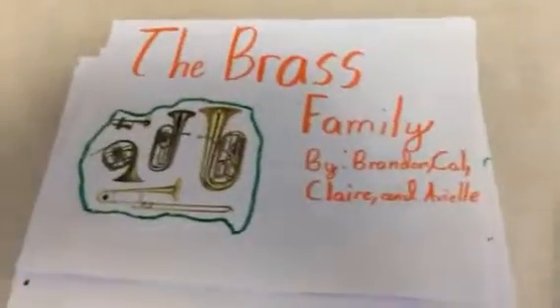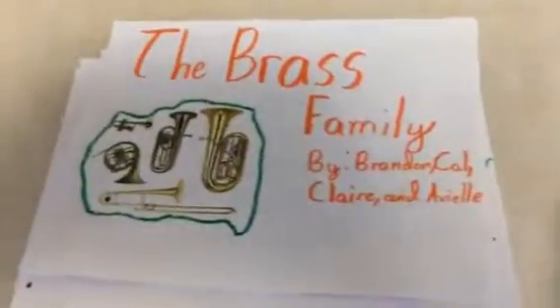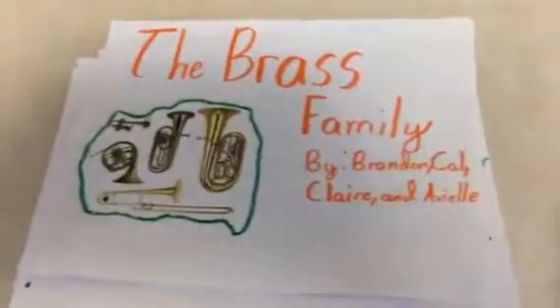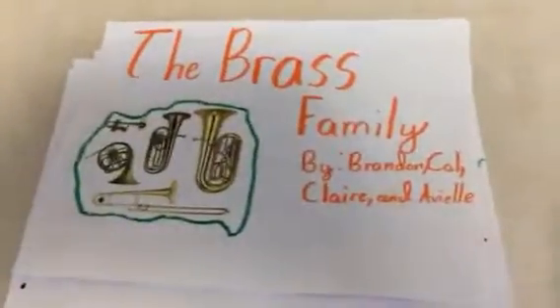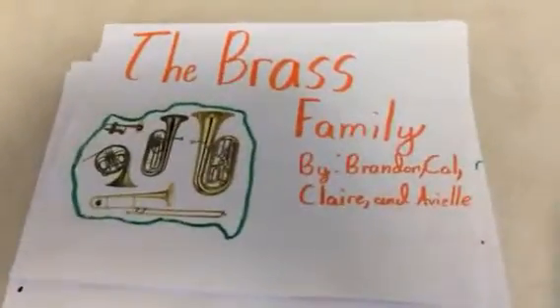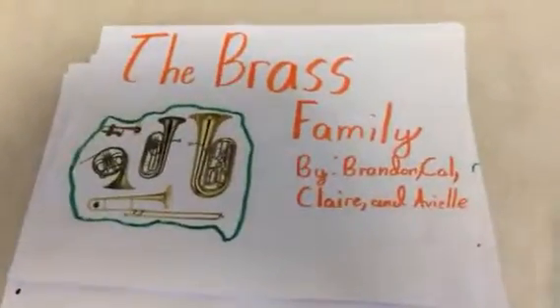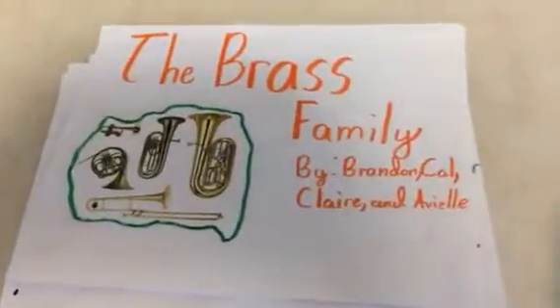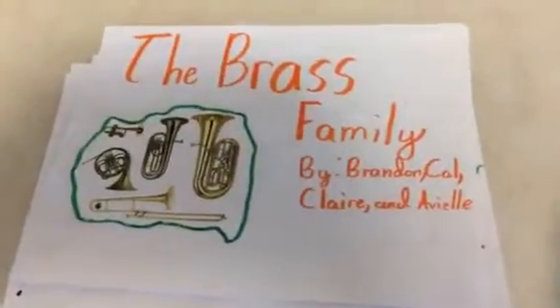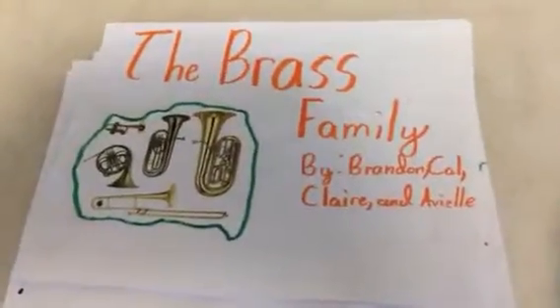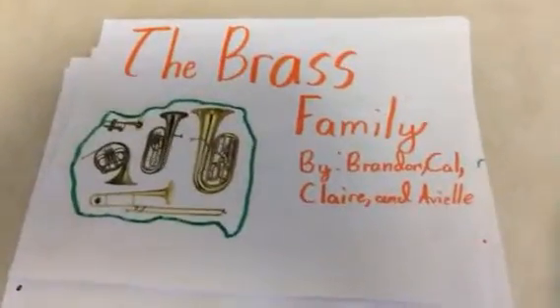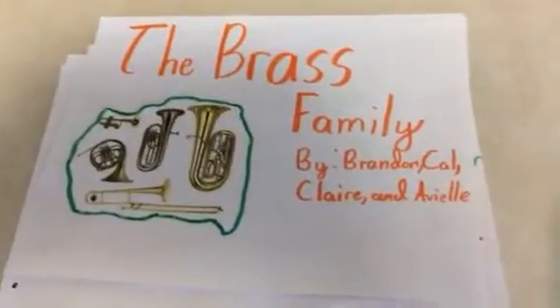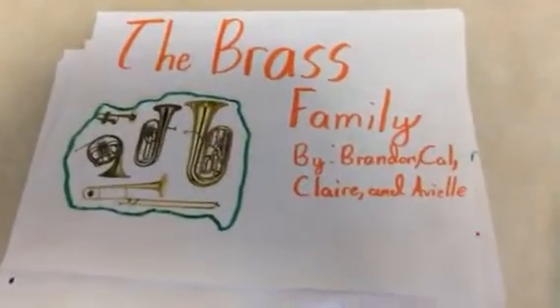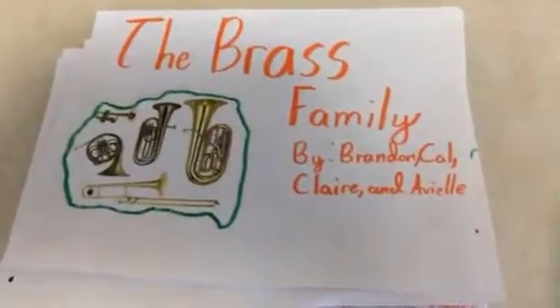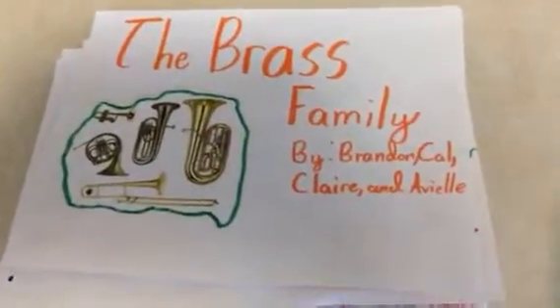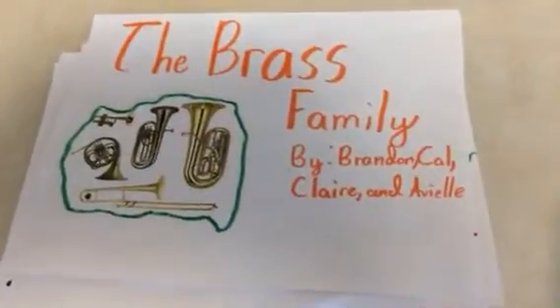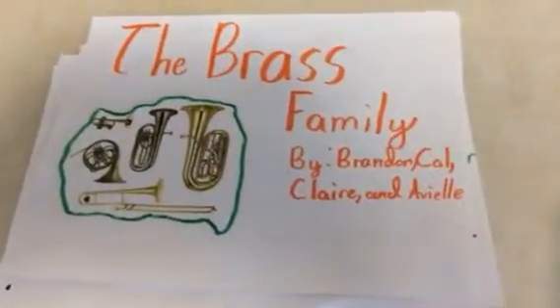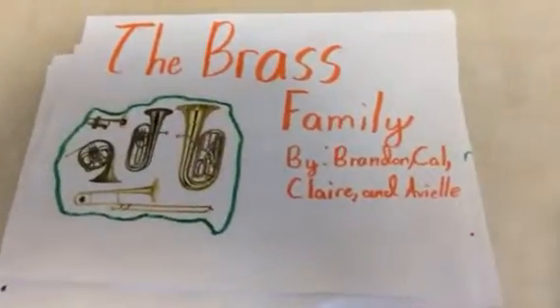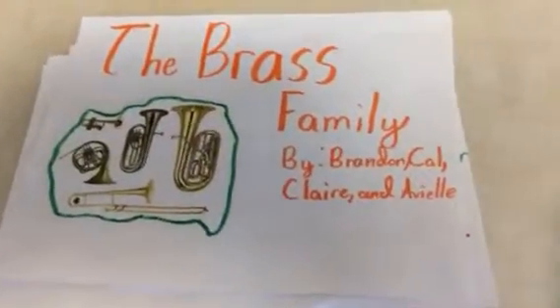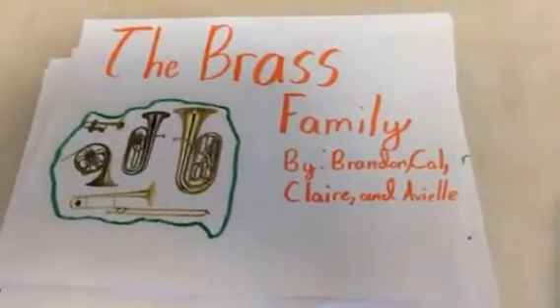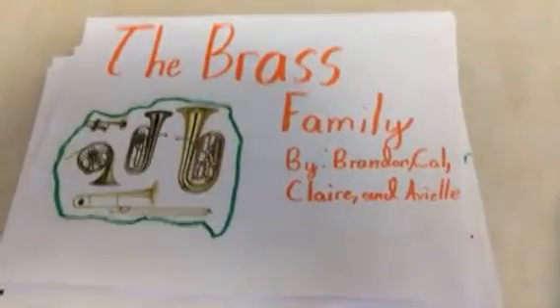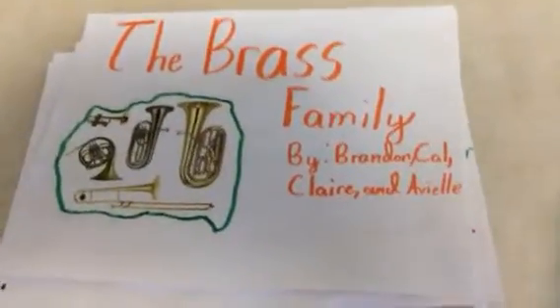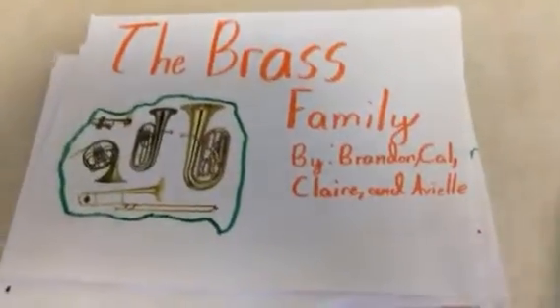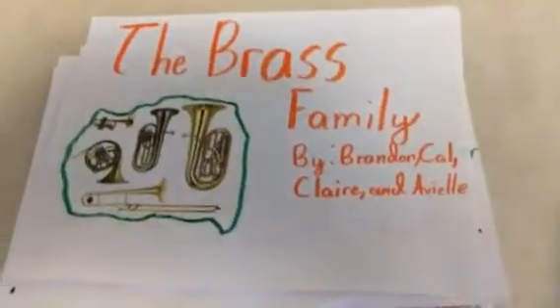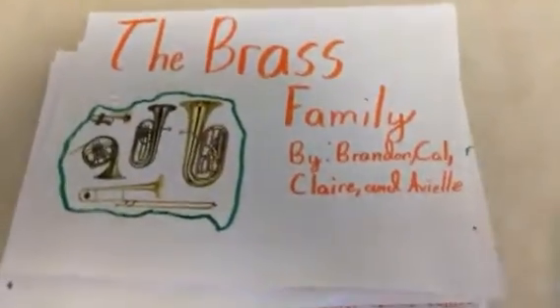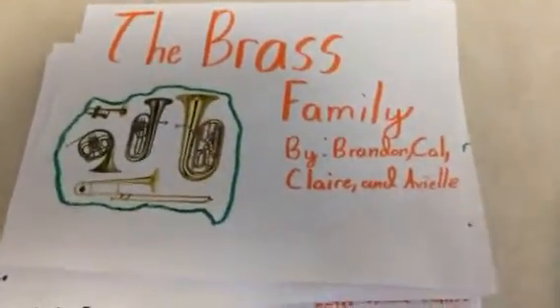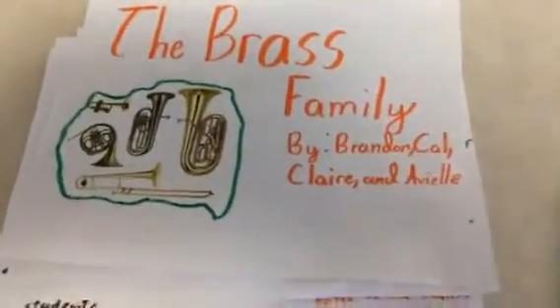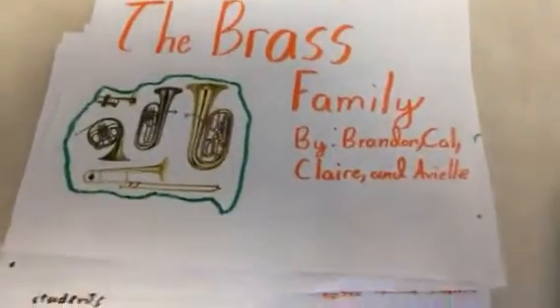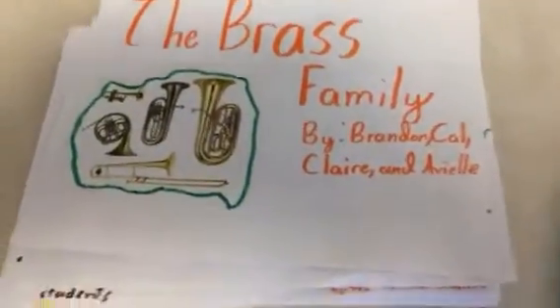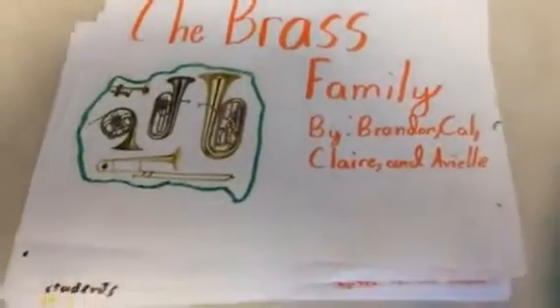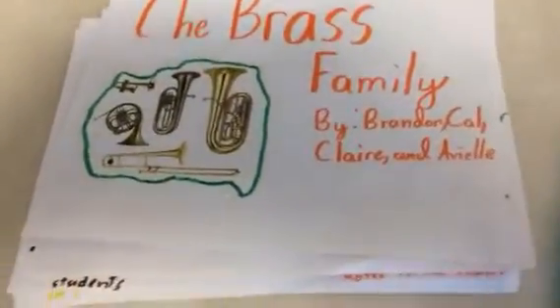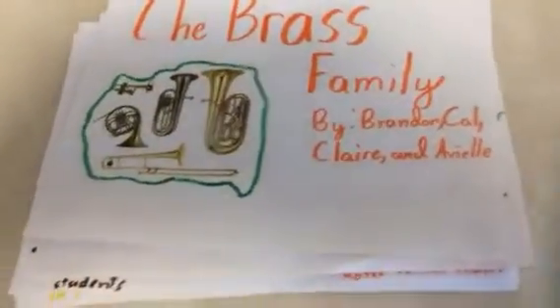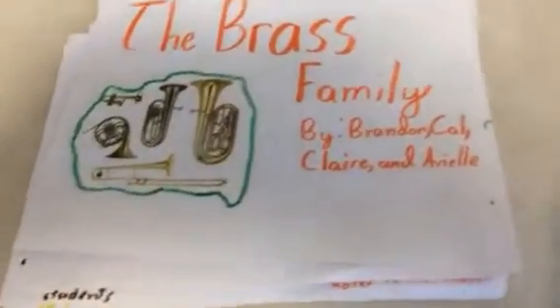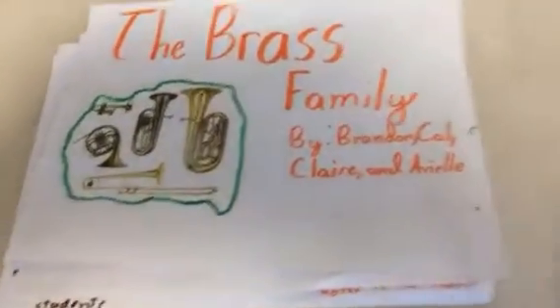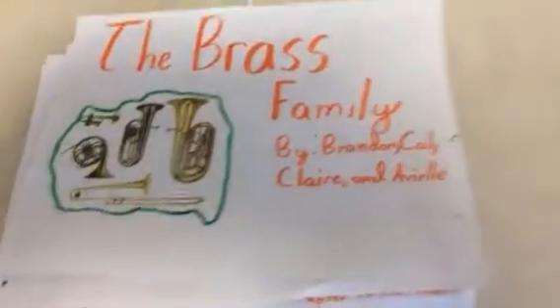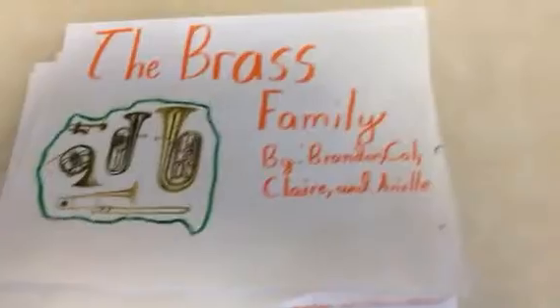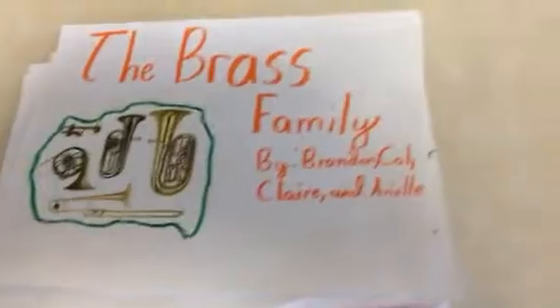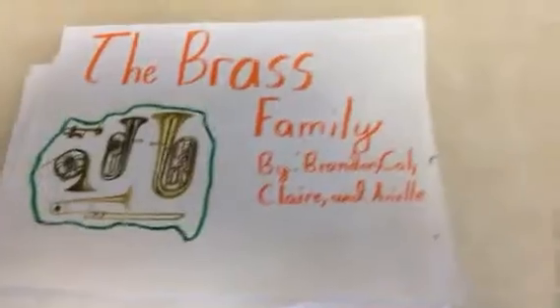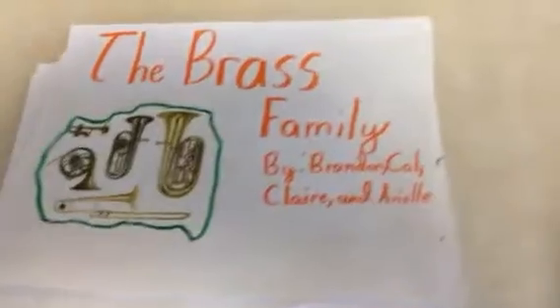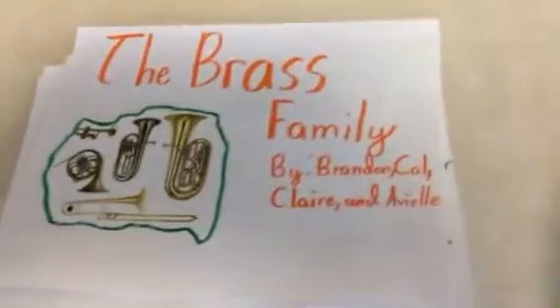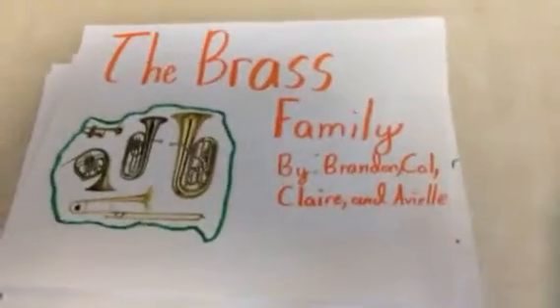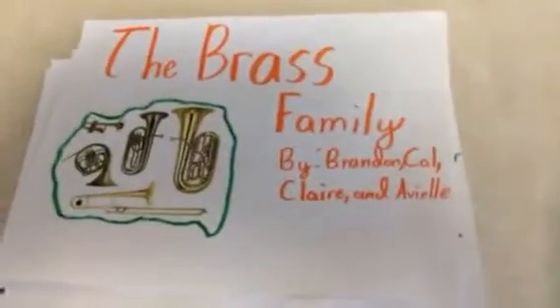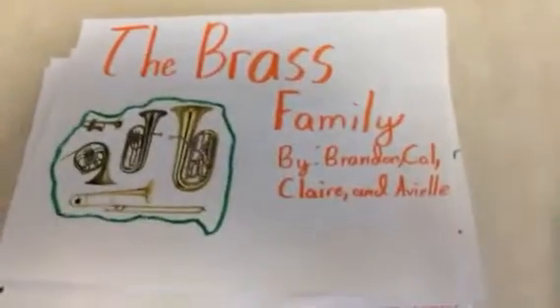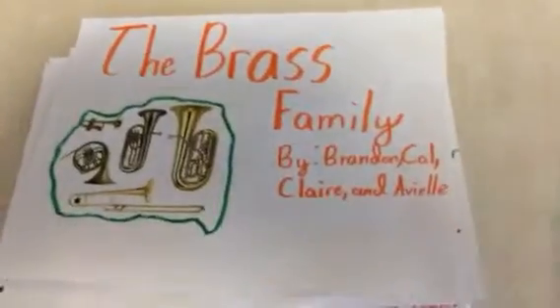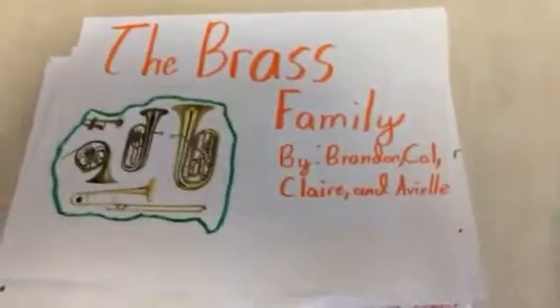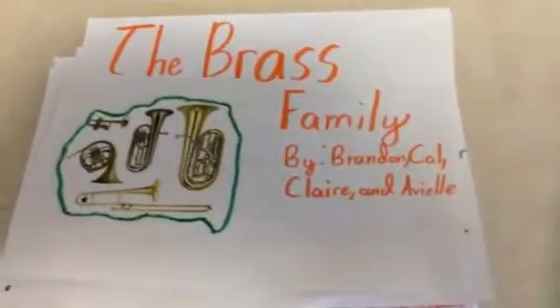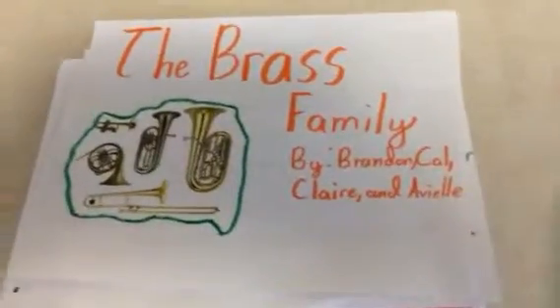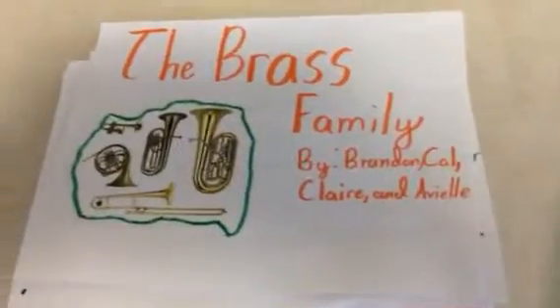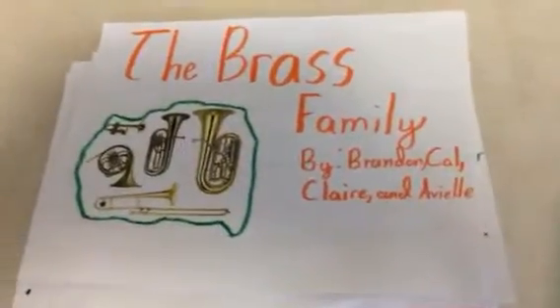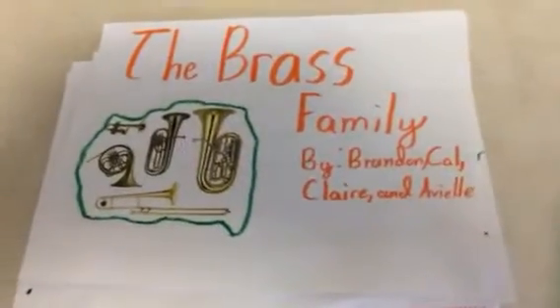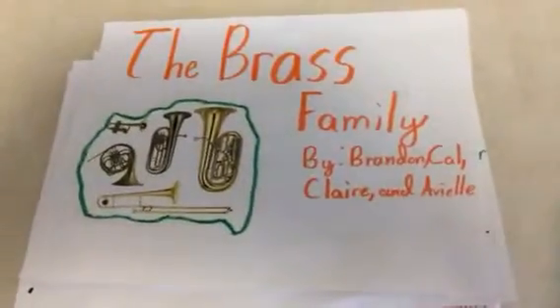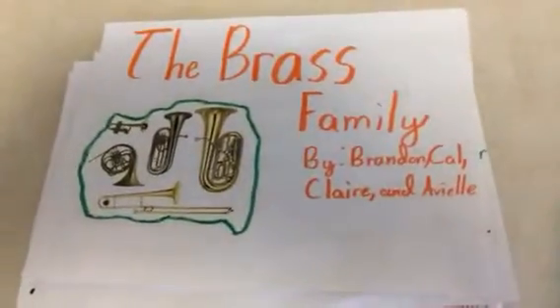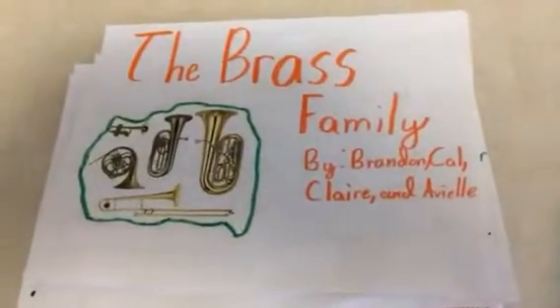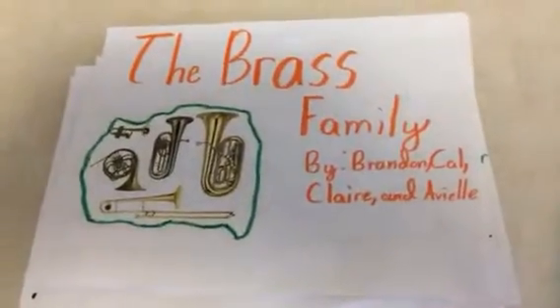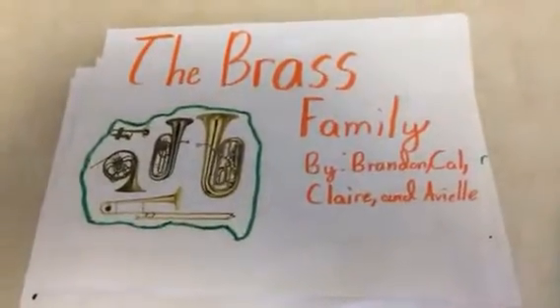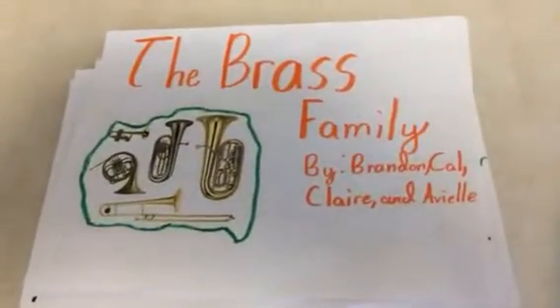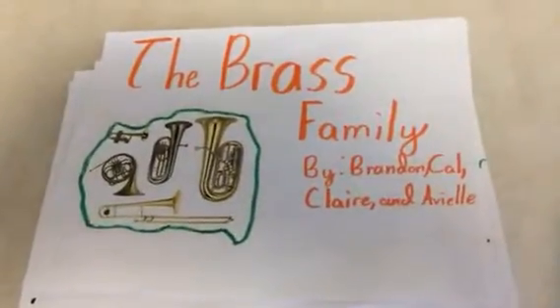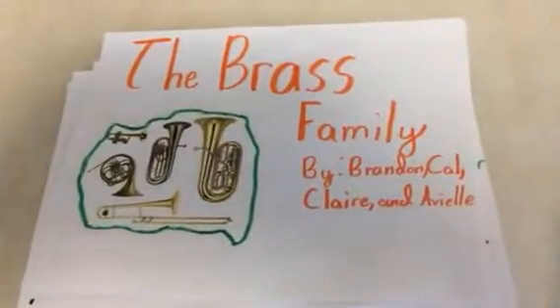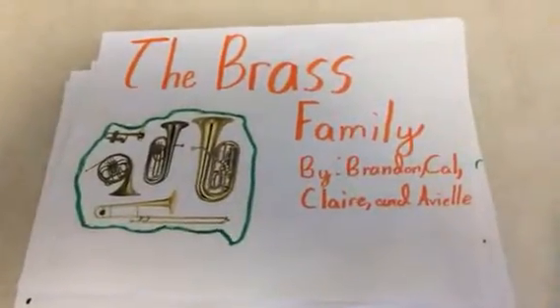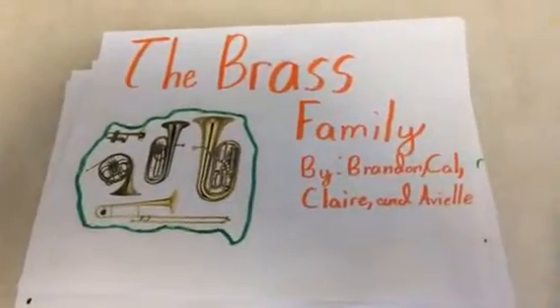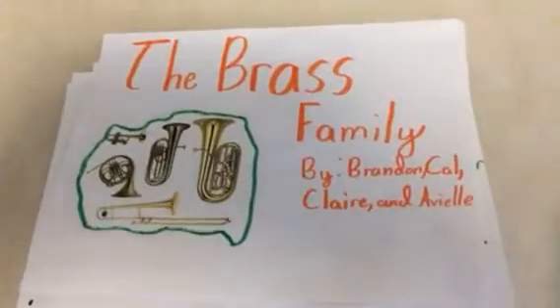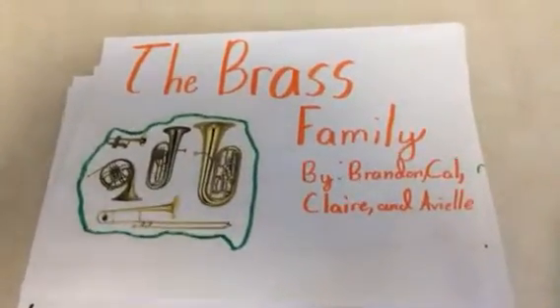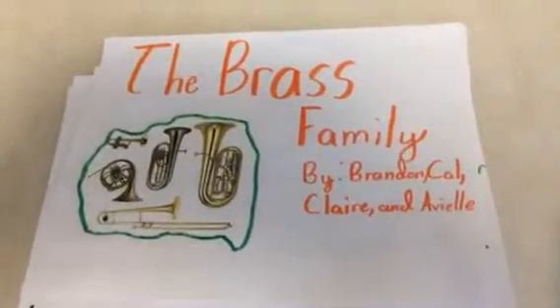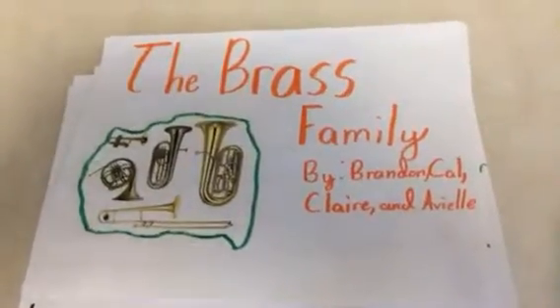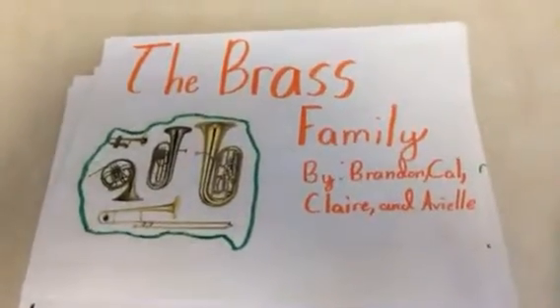The Brass Family, by Brandon, Cal, Claire, and Naviel.